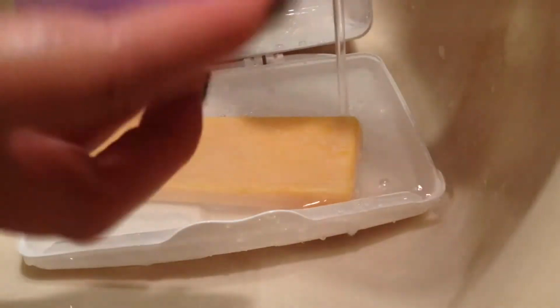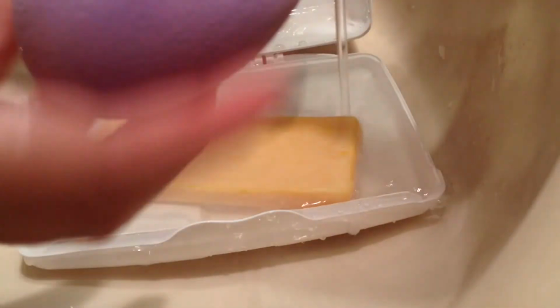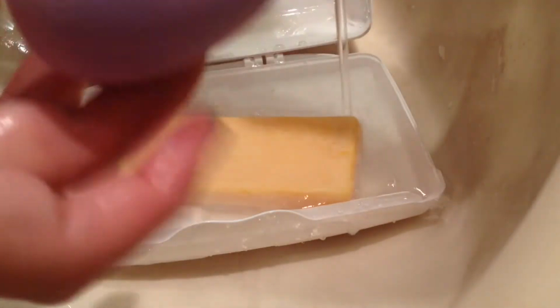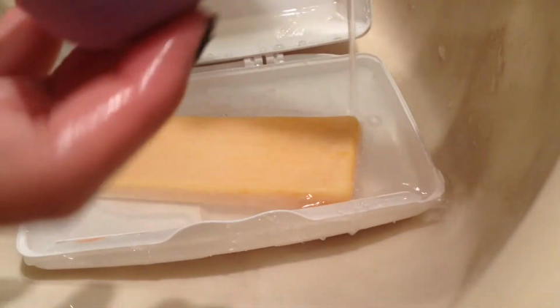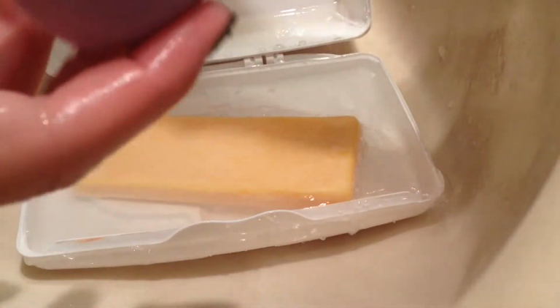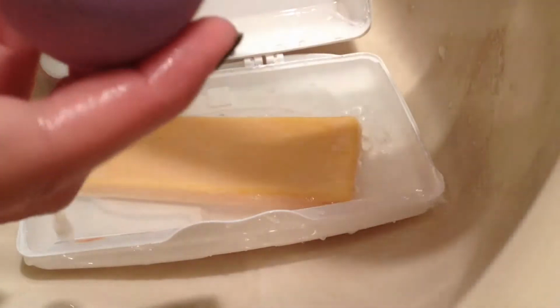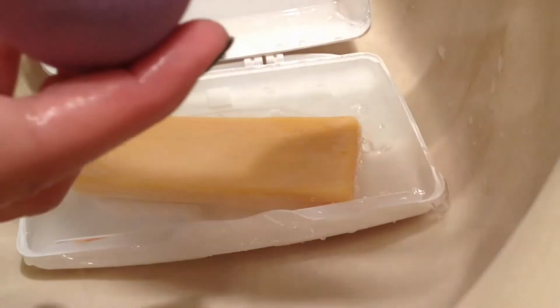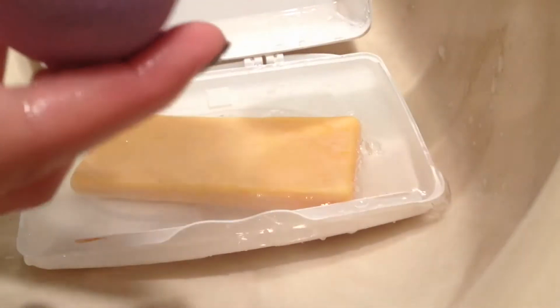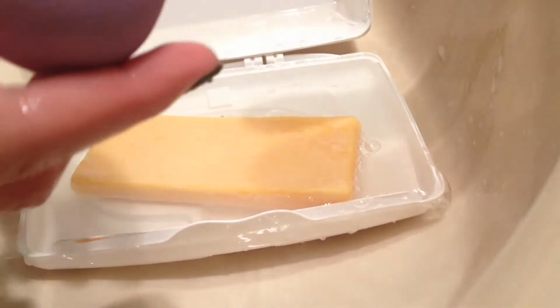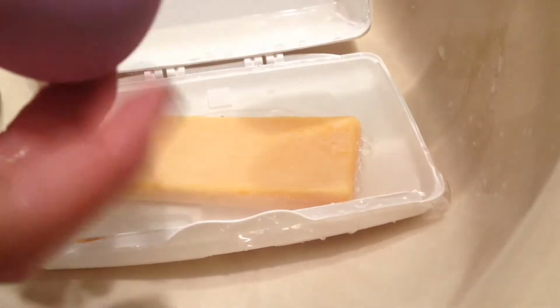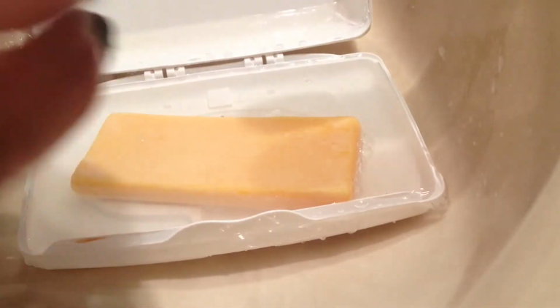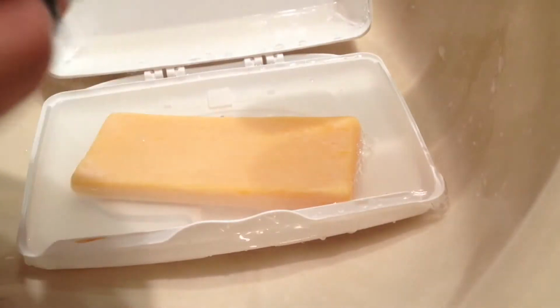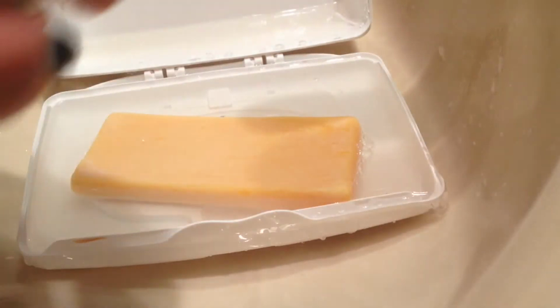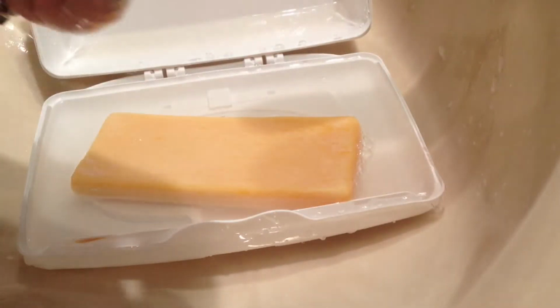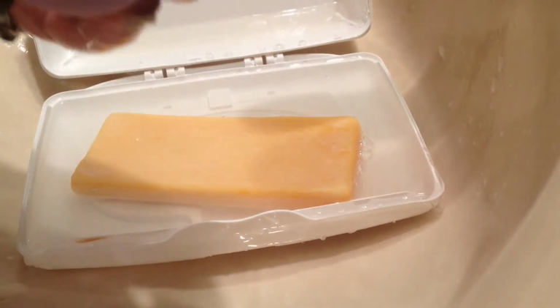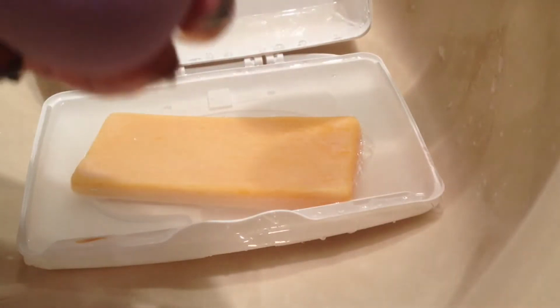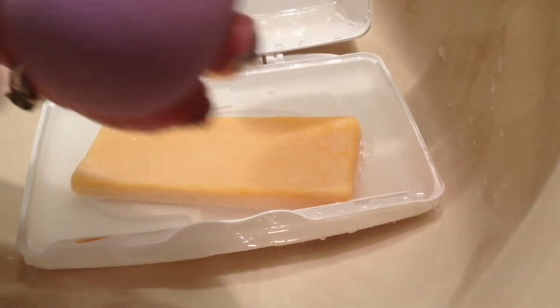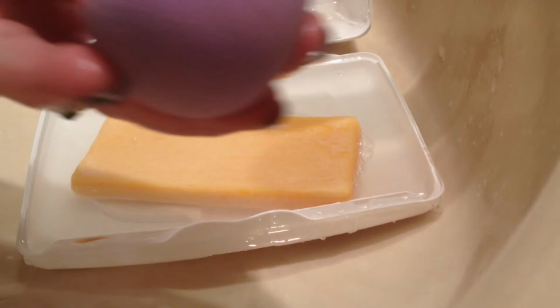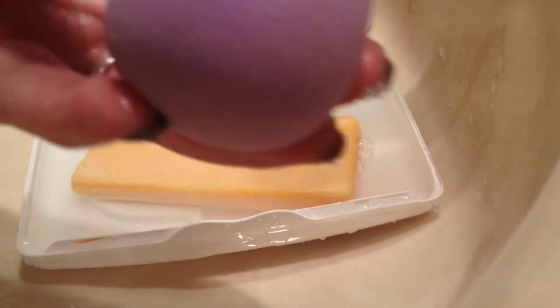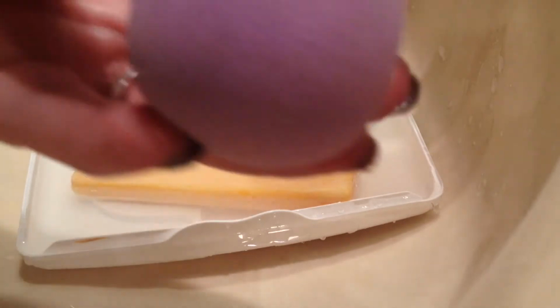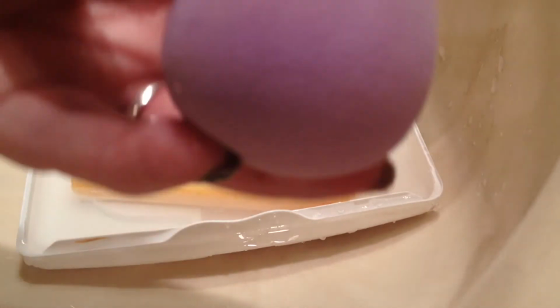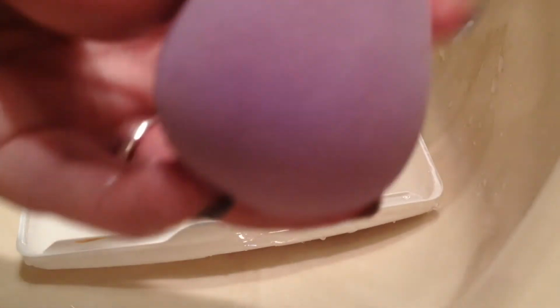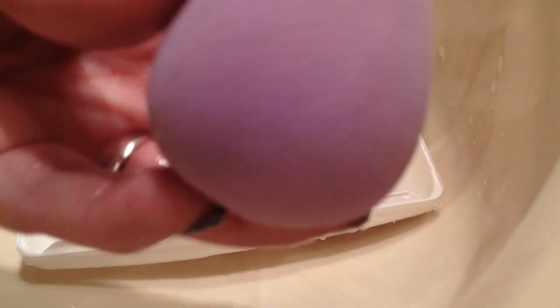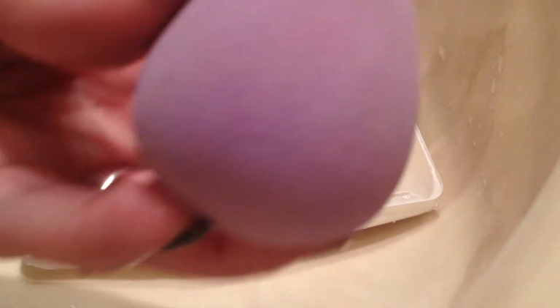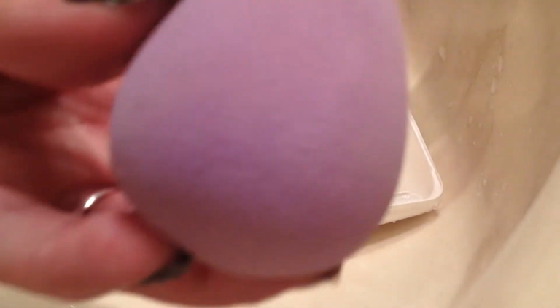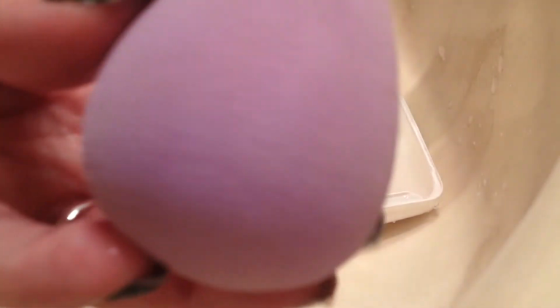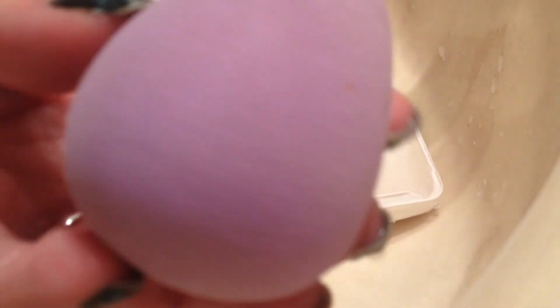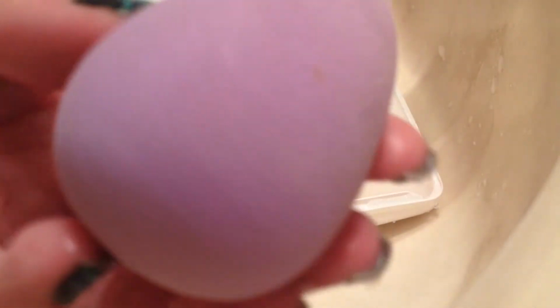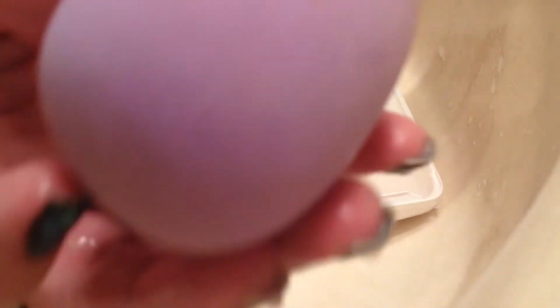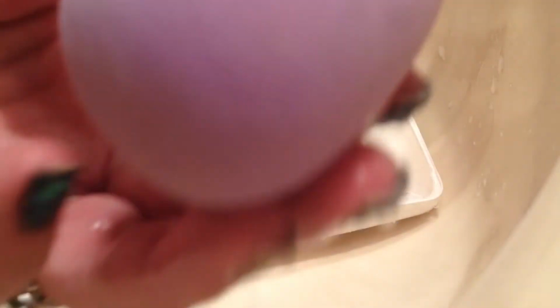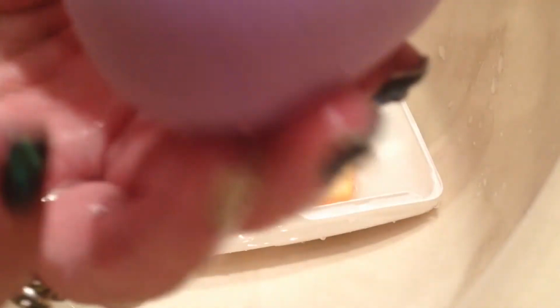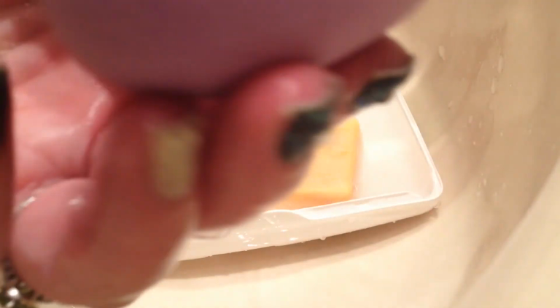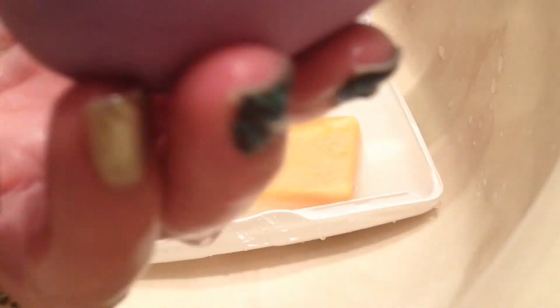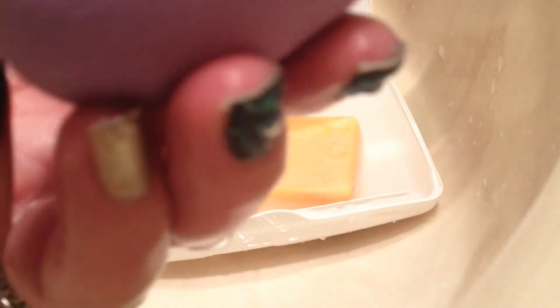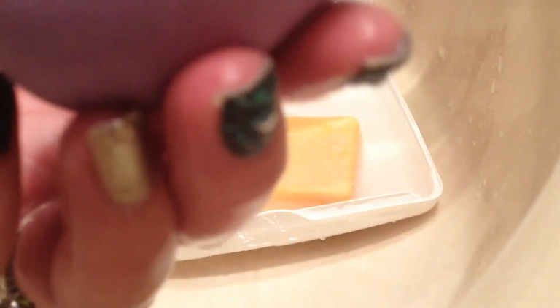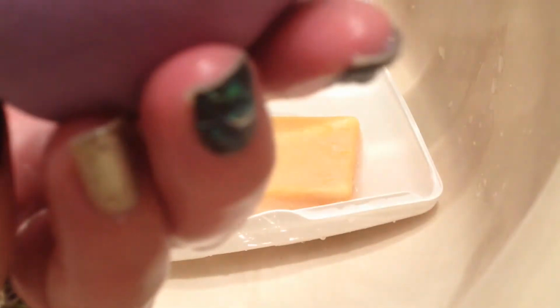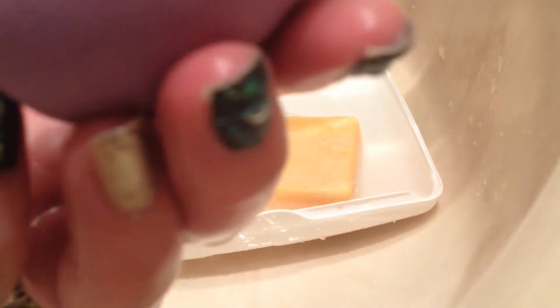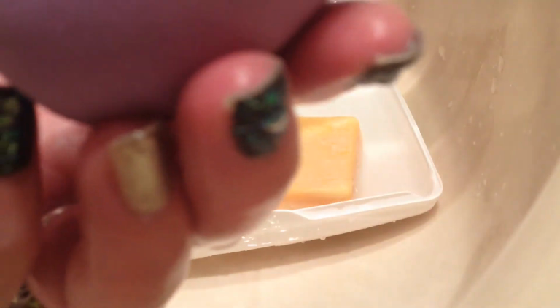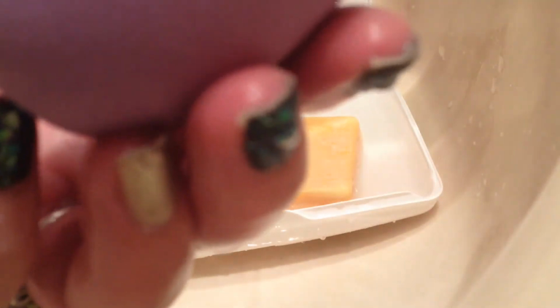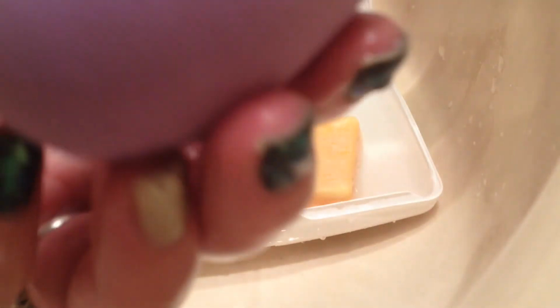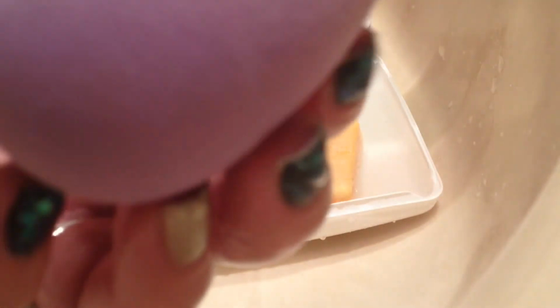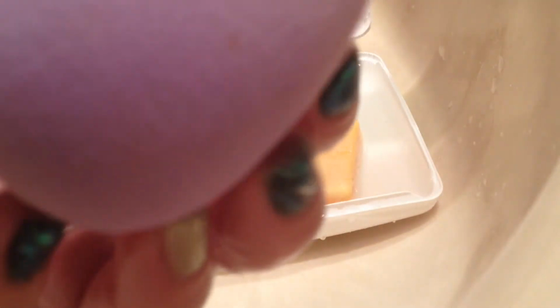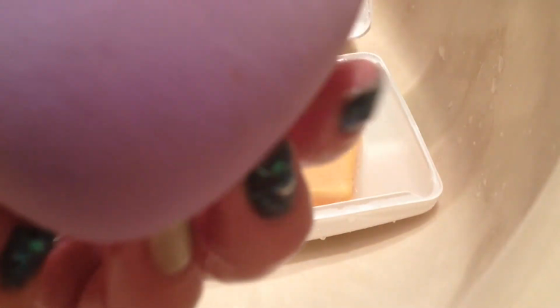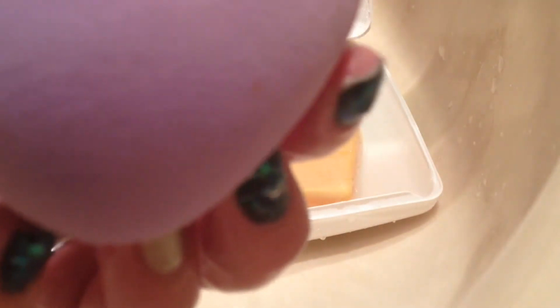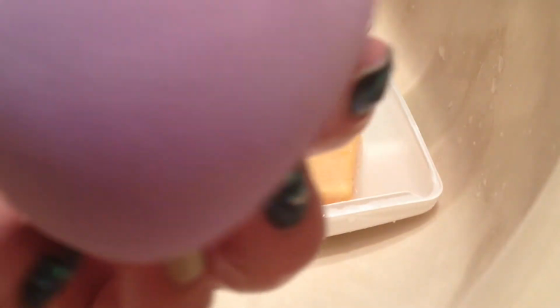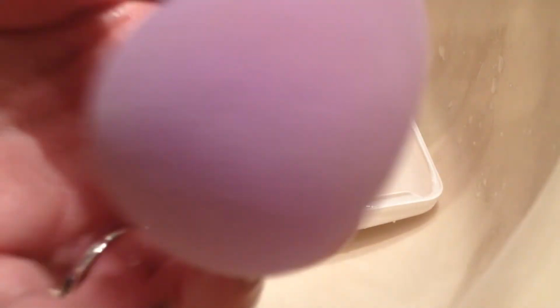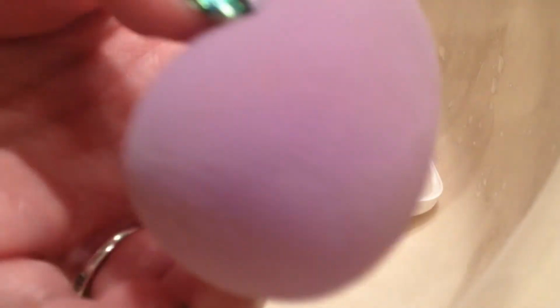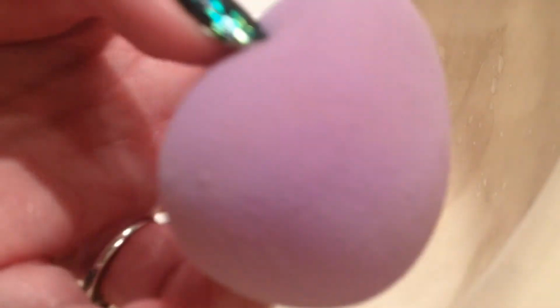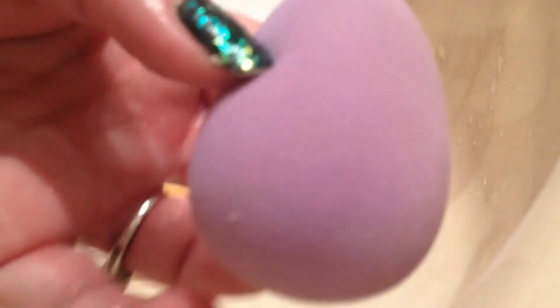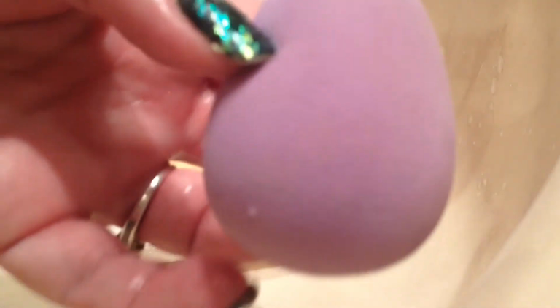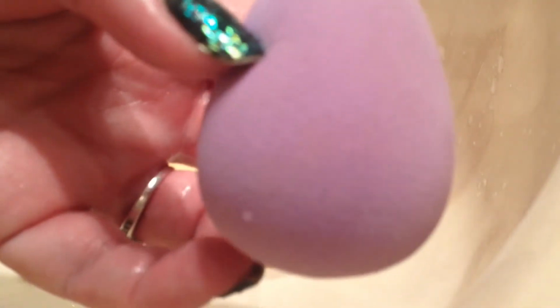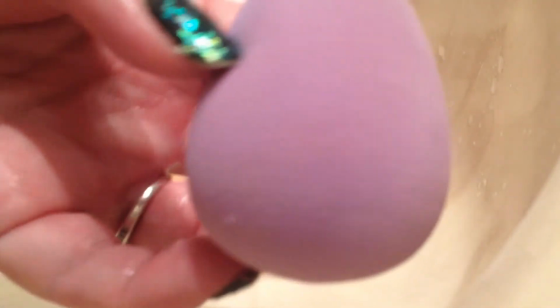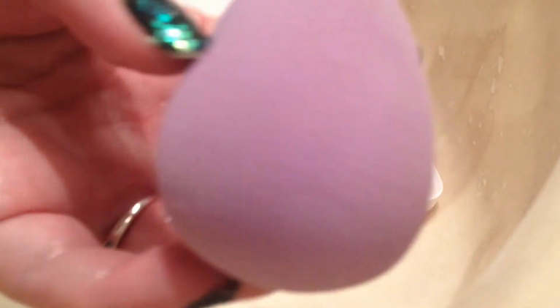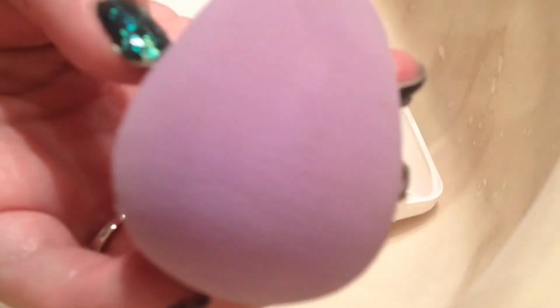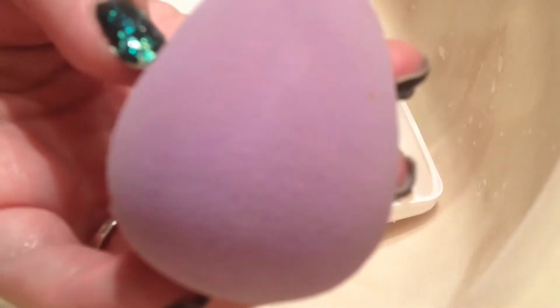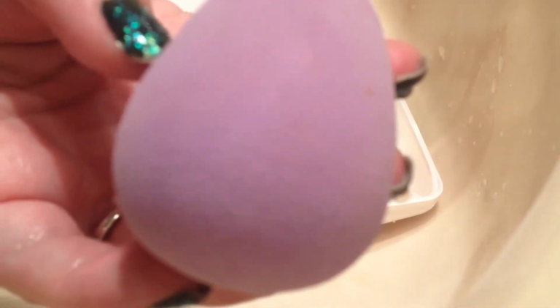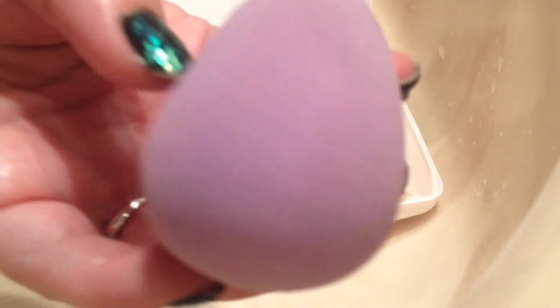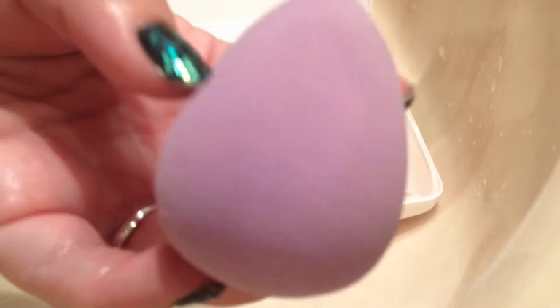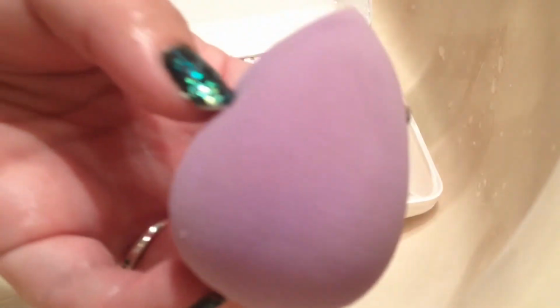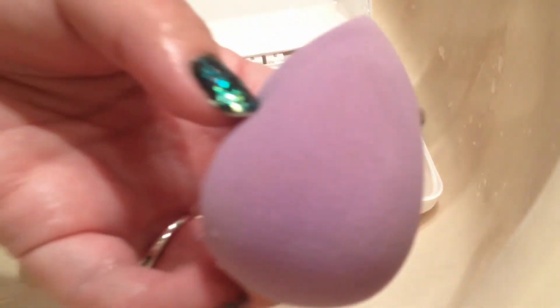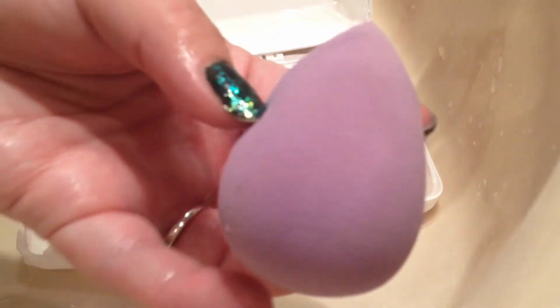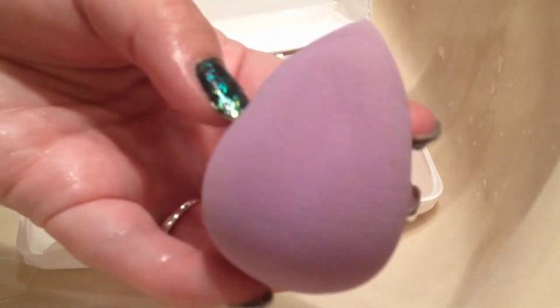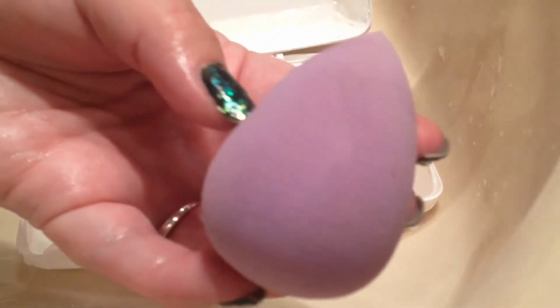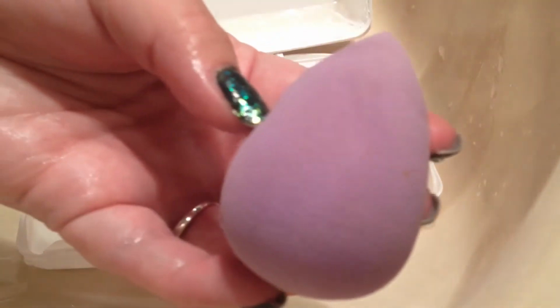But look at that — you saw this, it was dirty and now it's pretty.